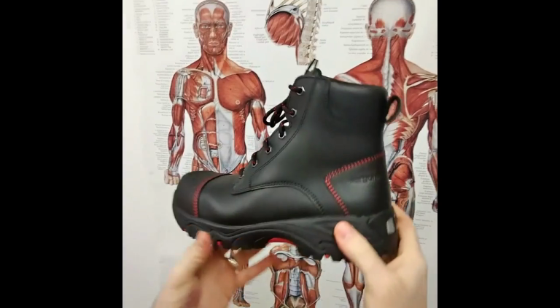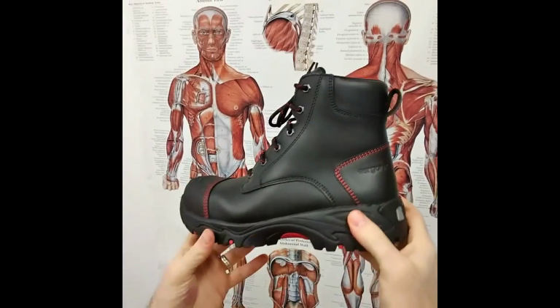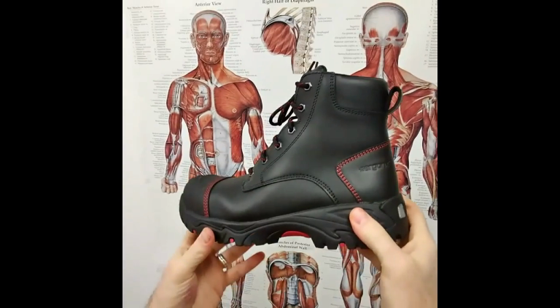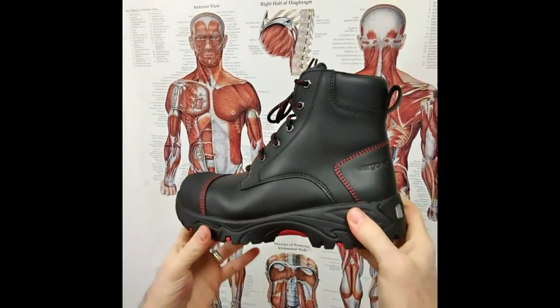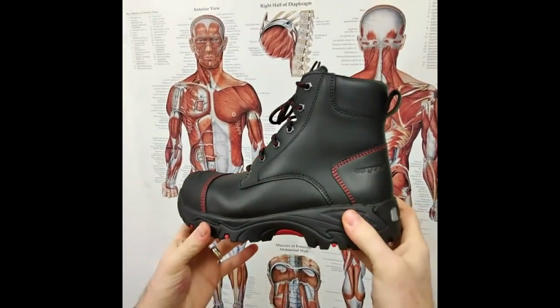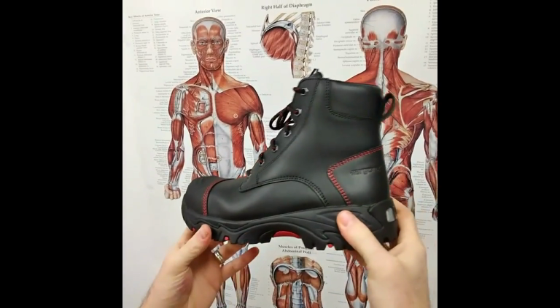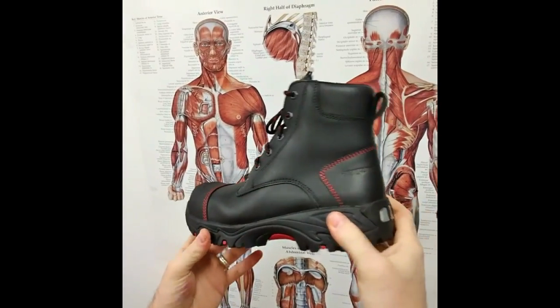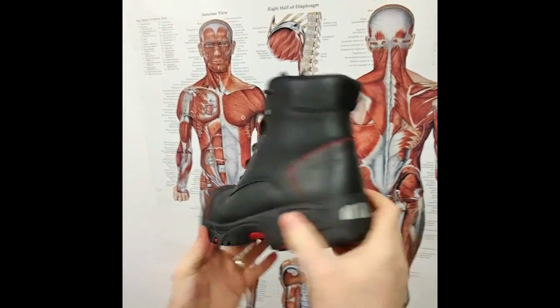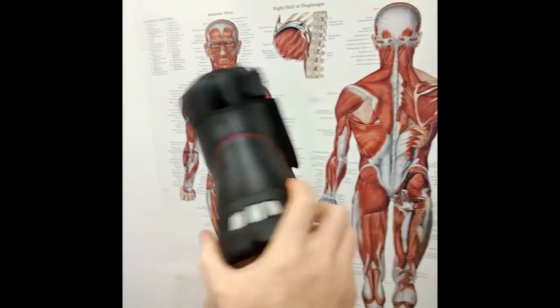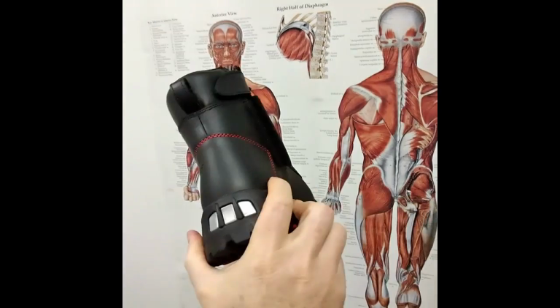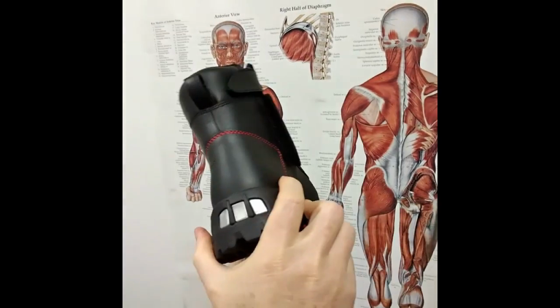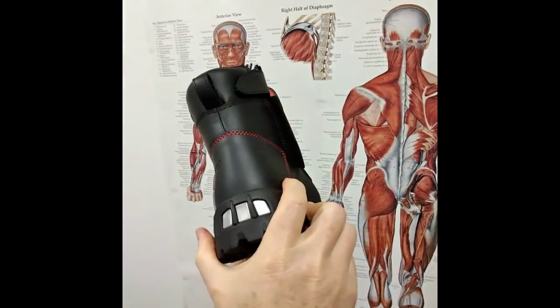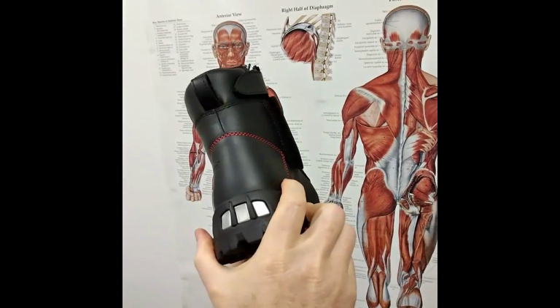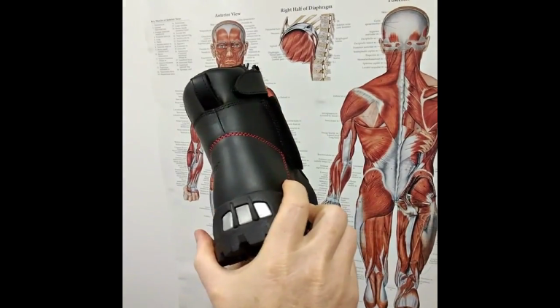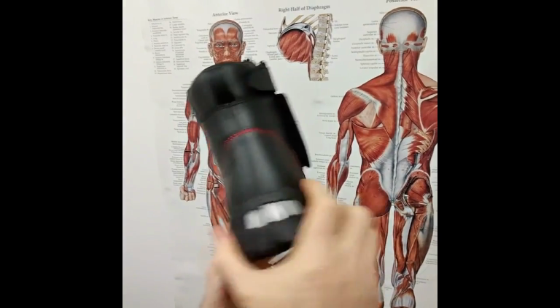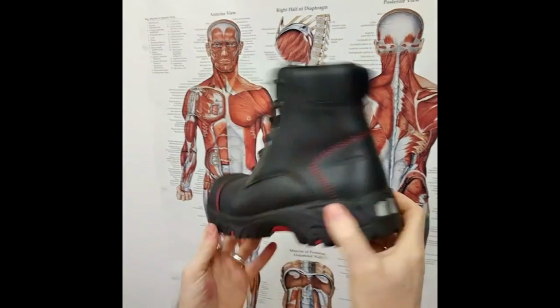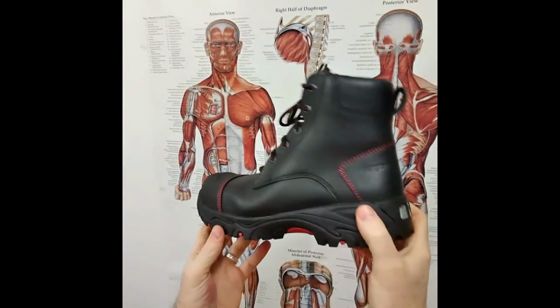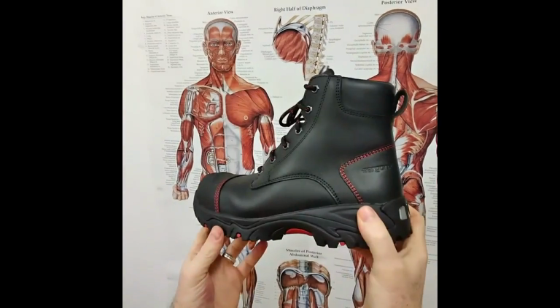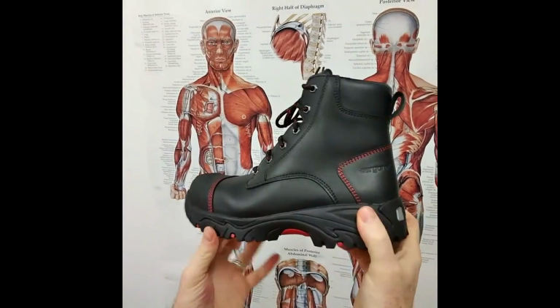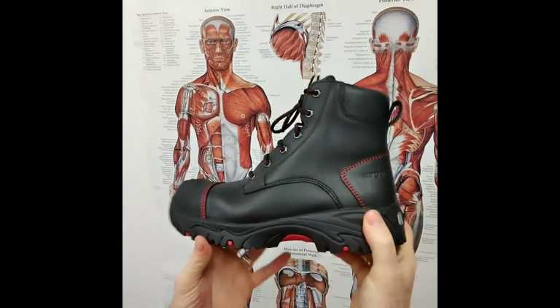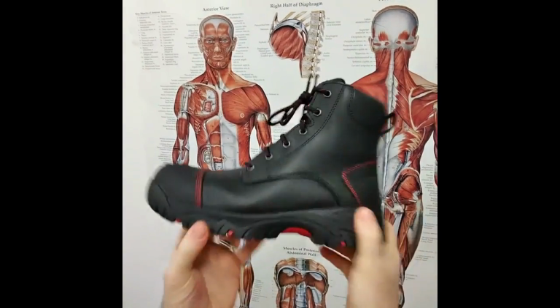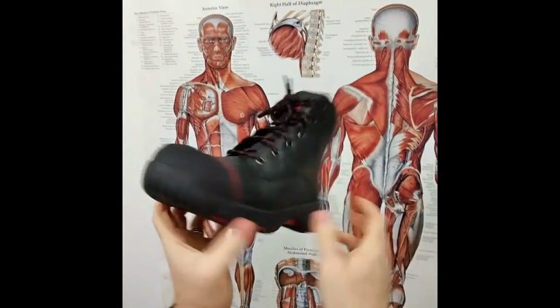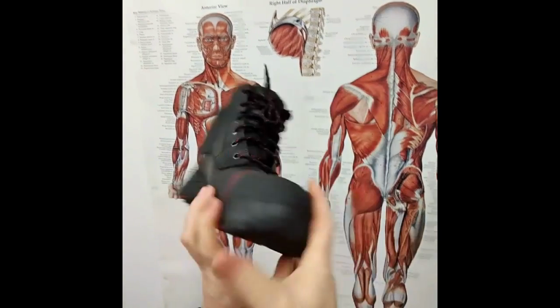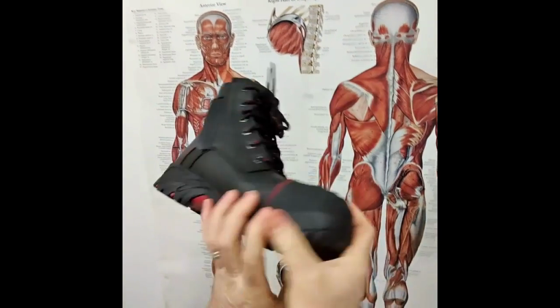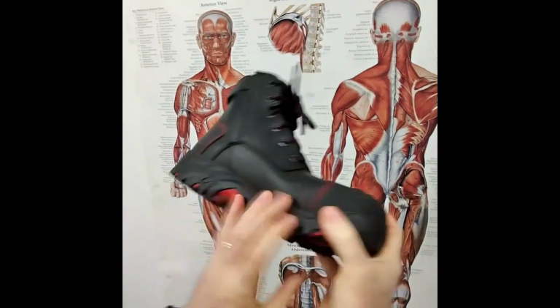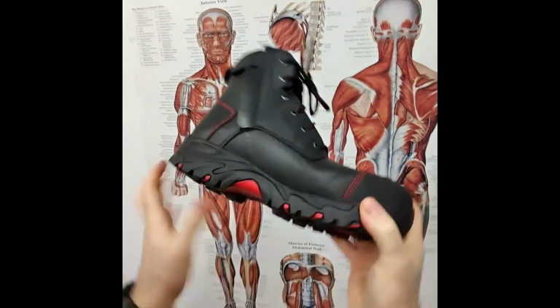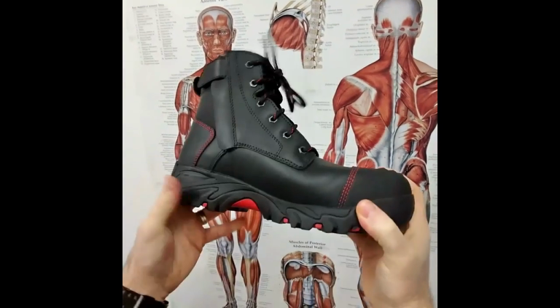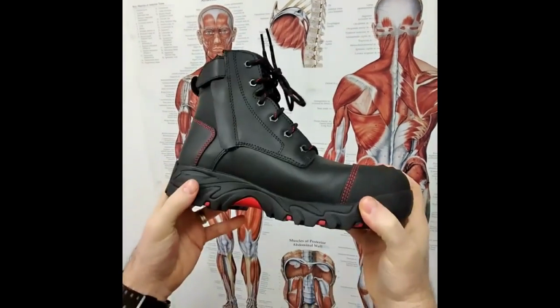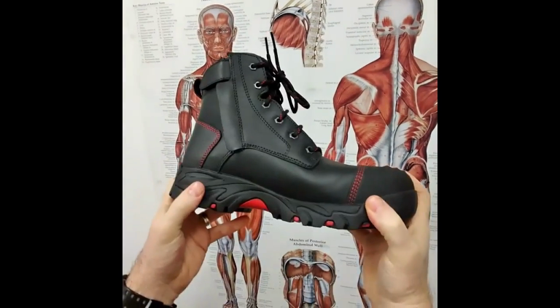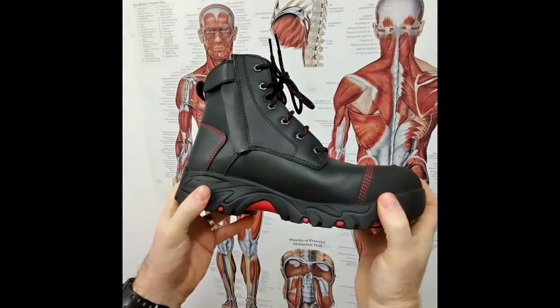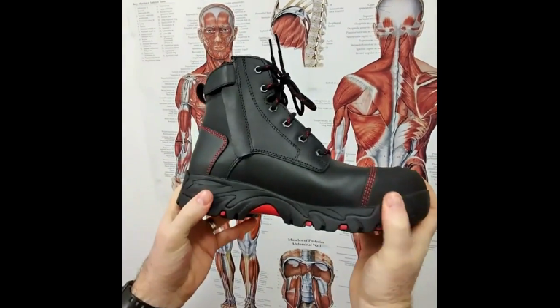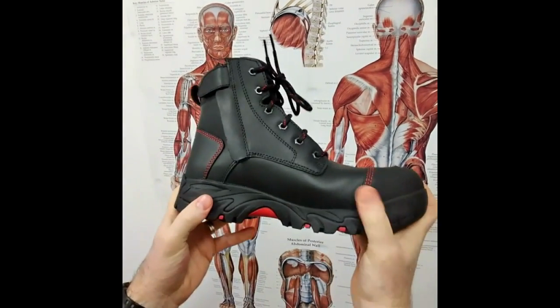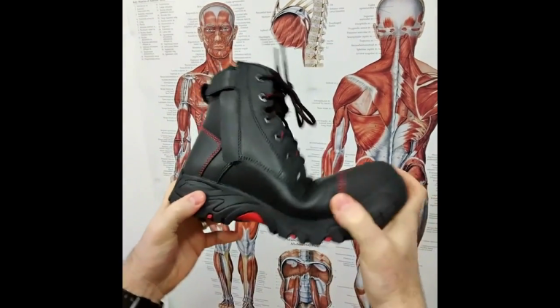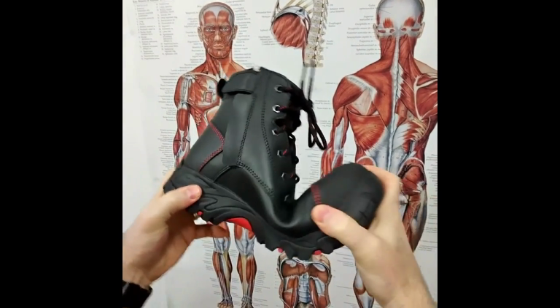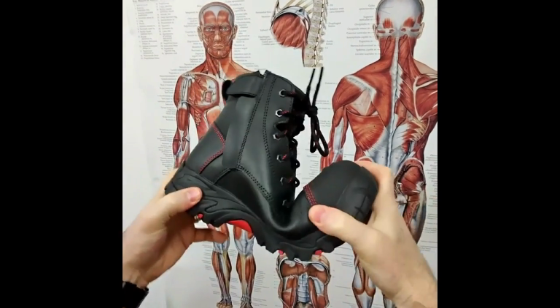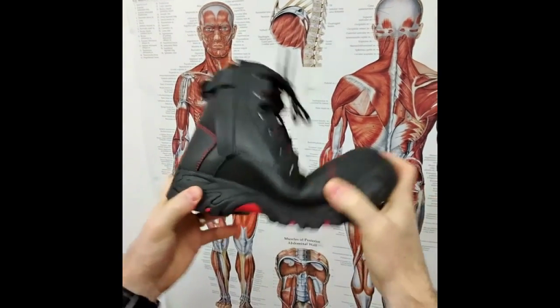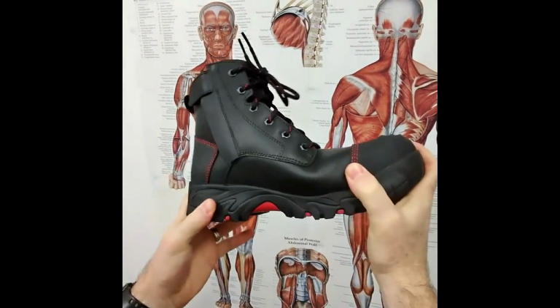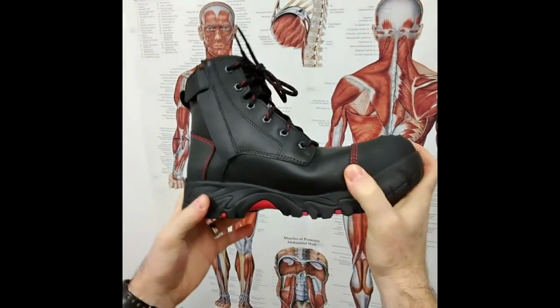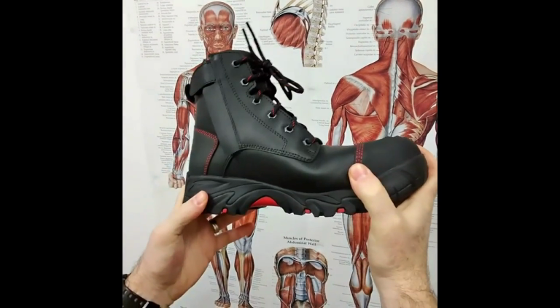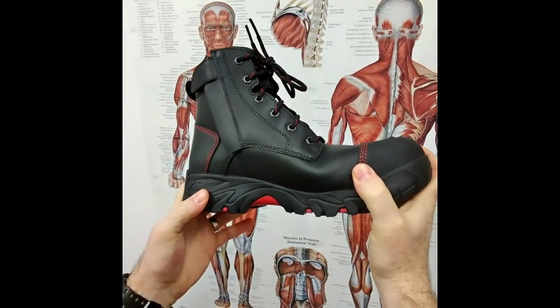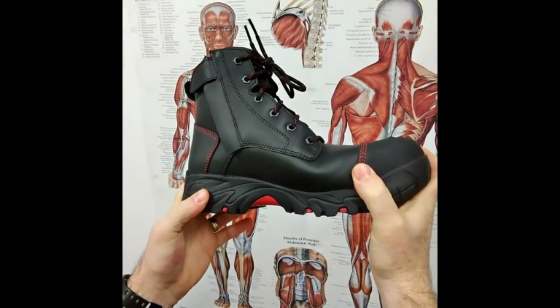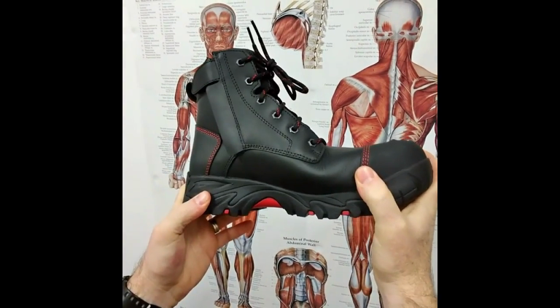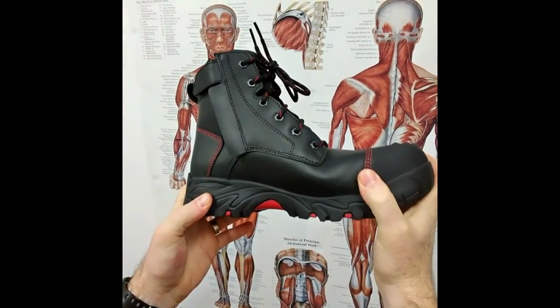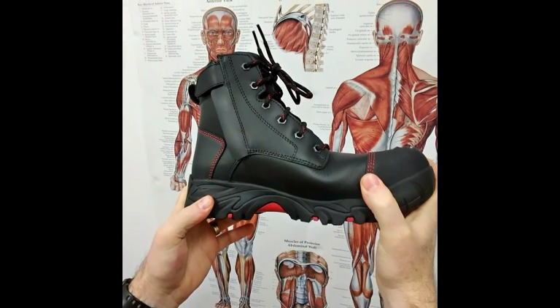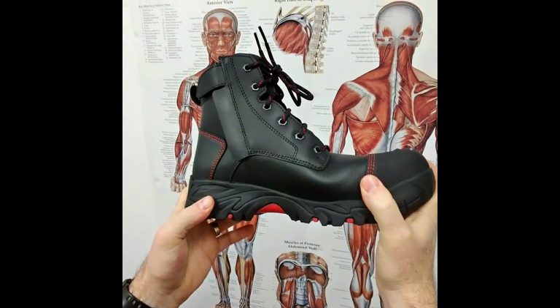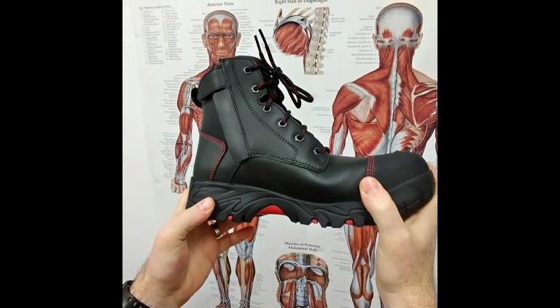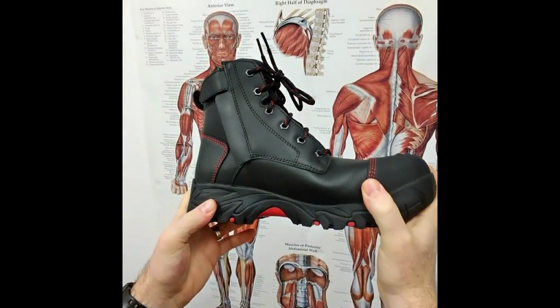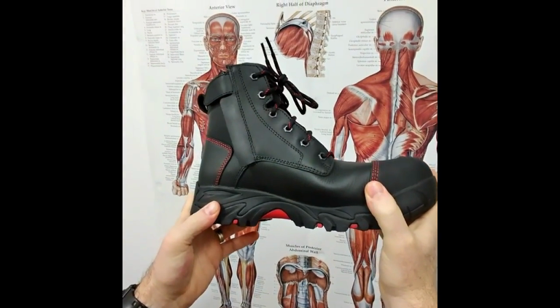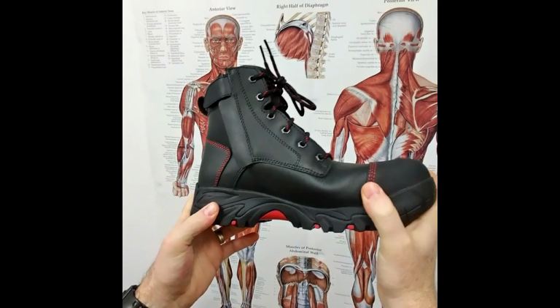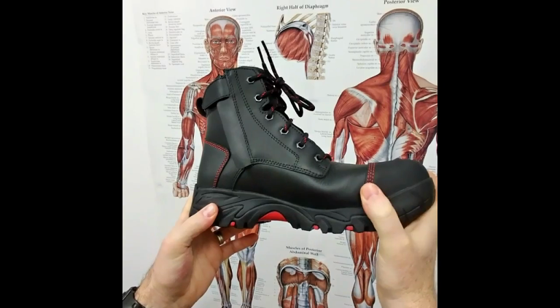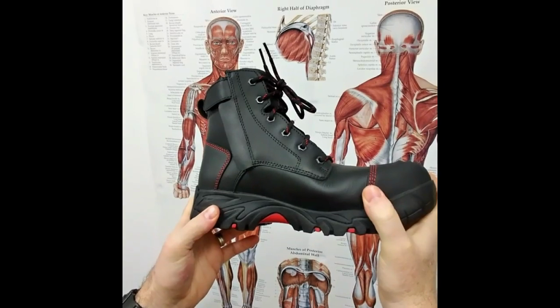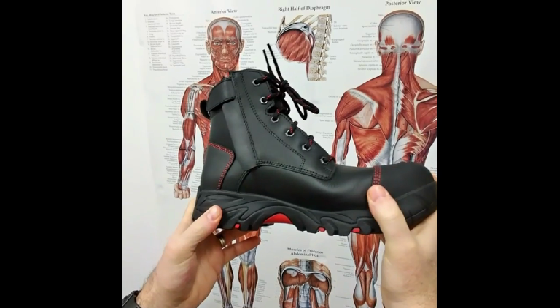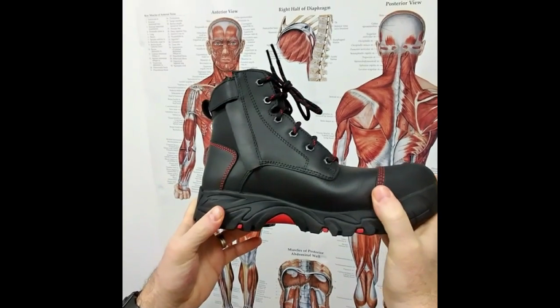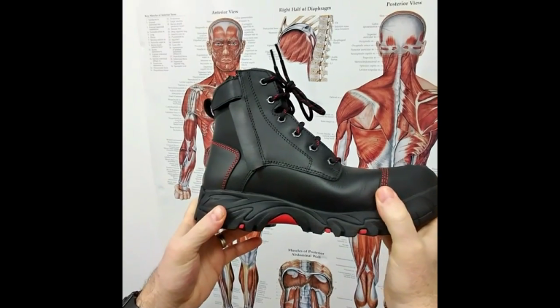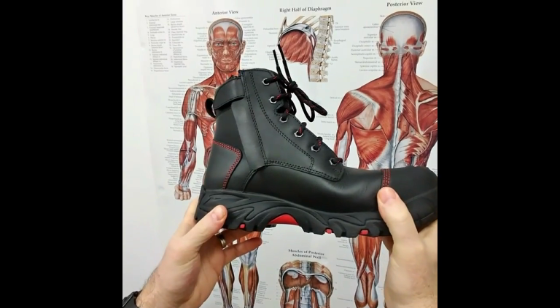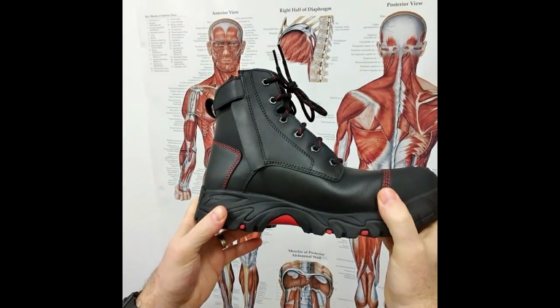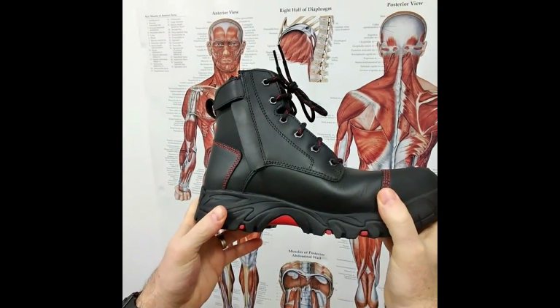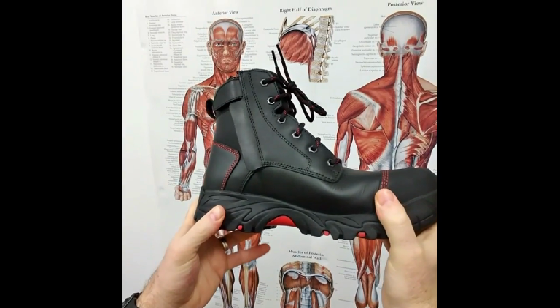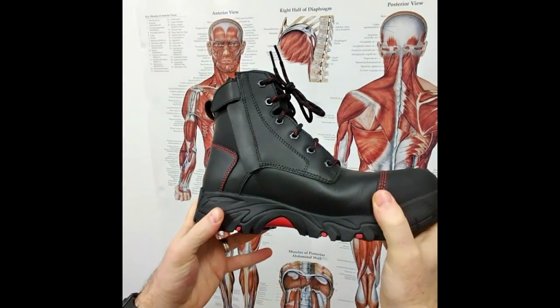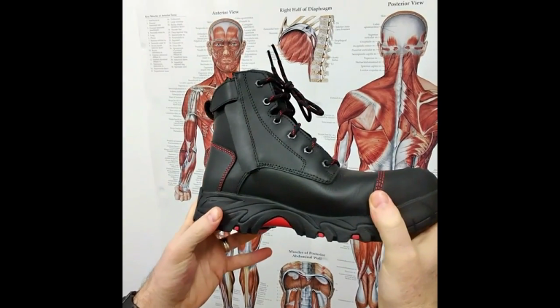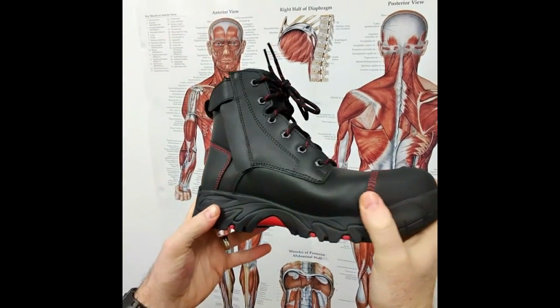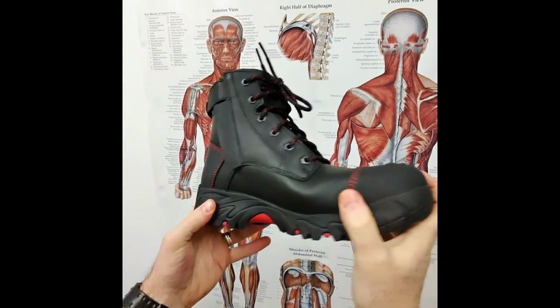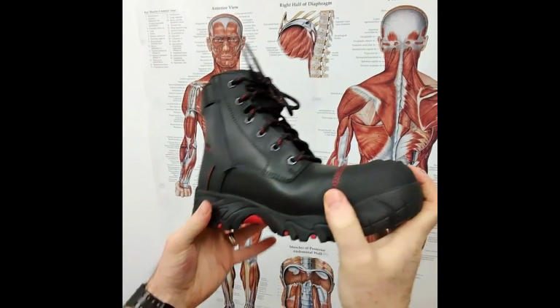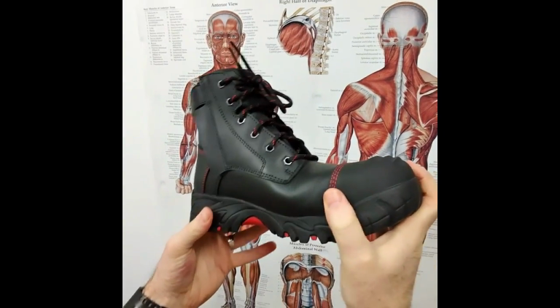That is the Ergonix Helium boot — we look forward to seeing them on the job sites shortly and hearing your feedback. Thanks.